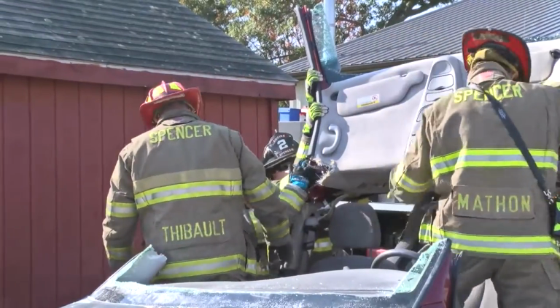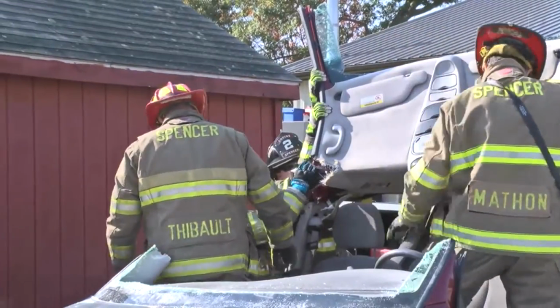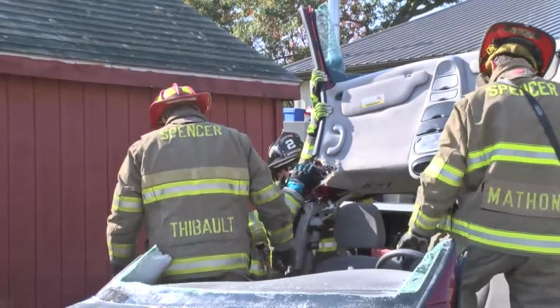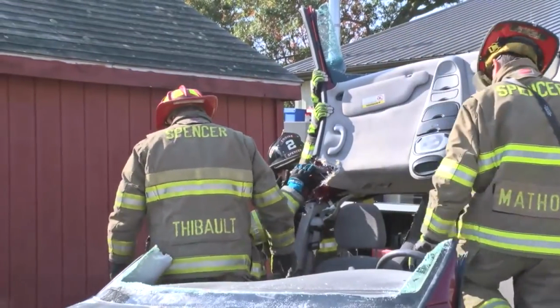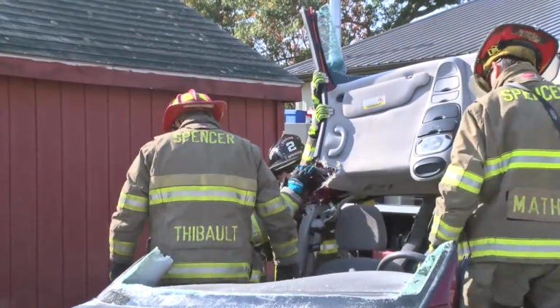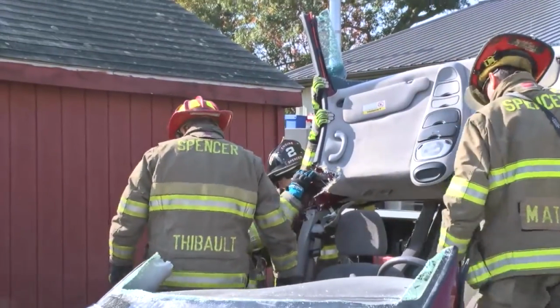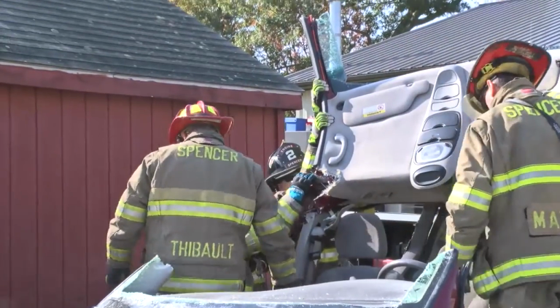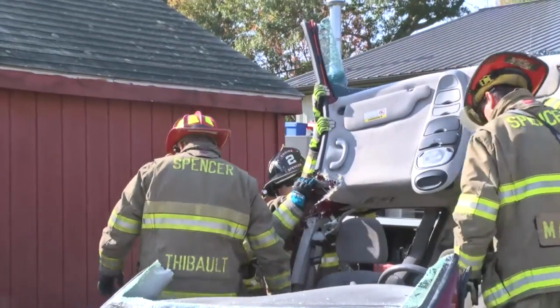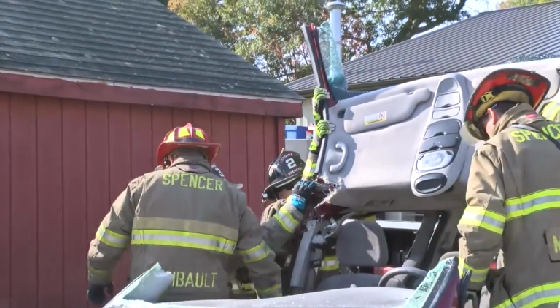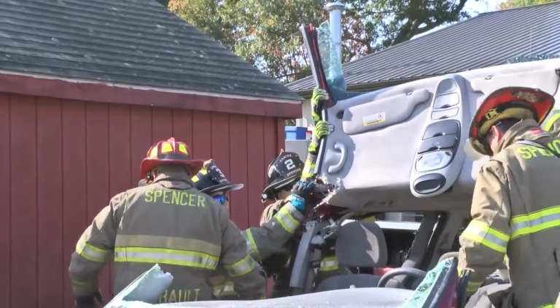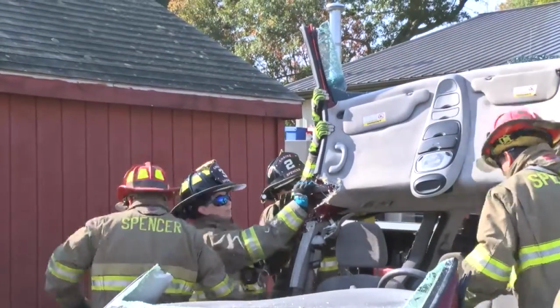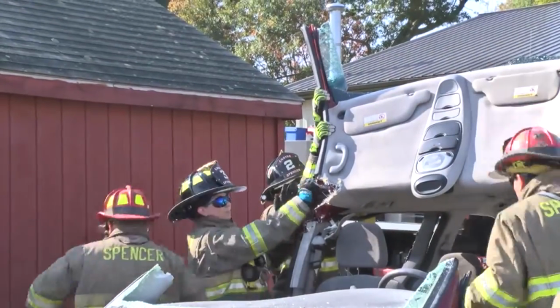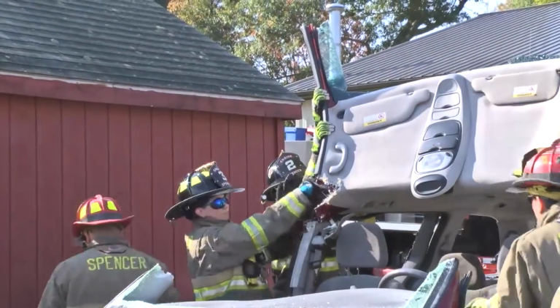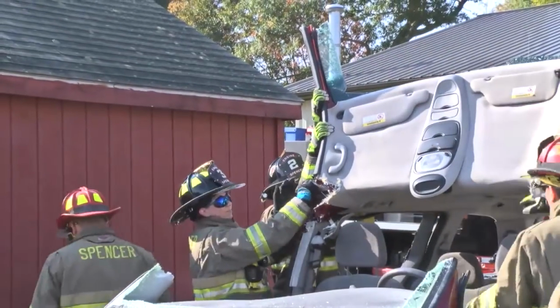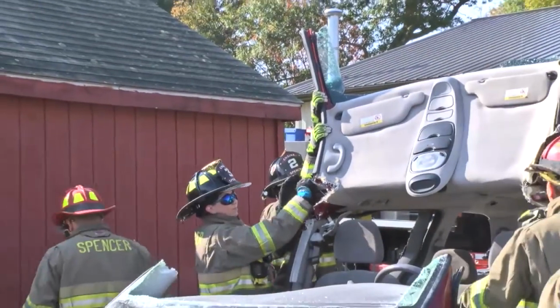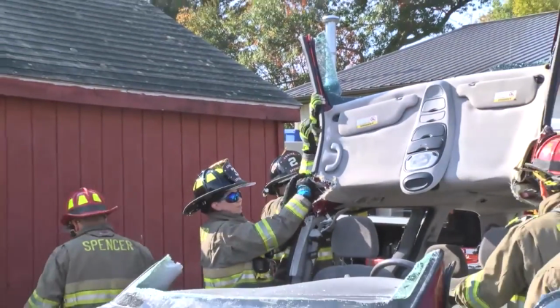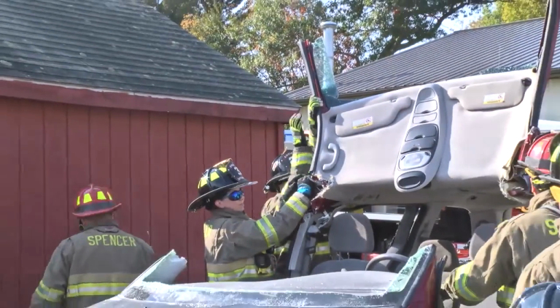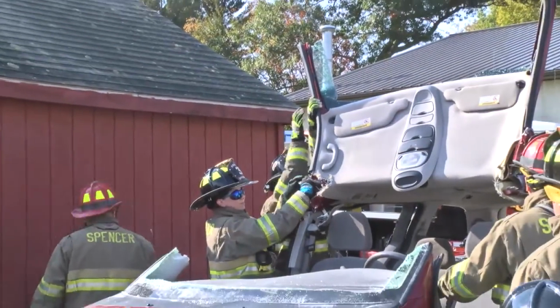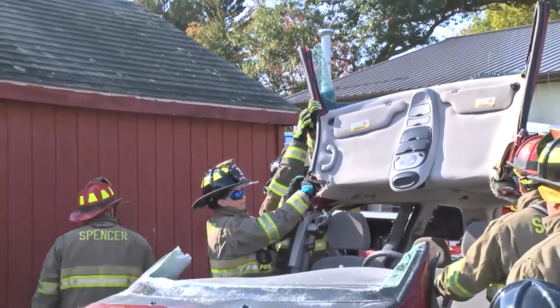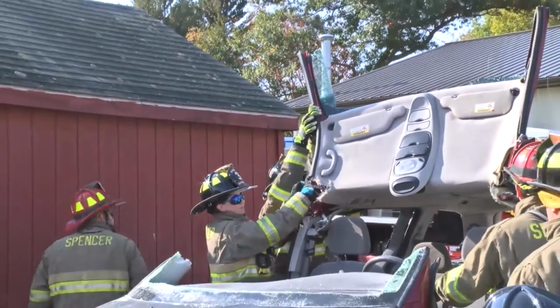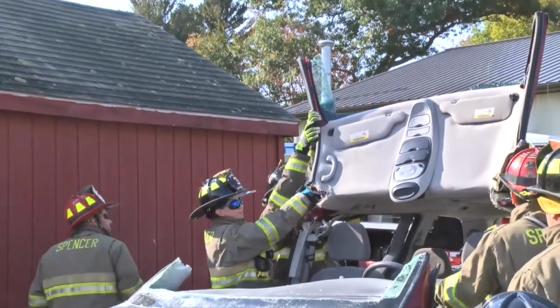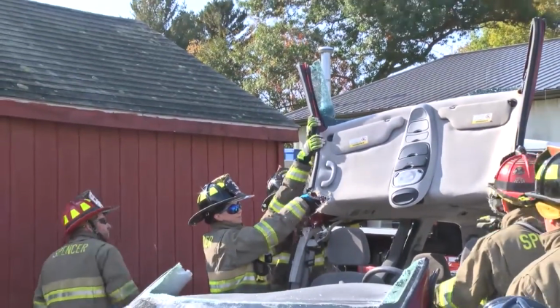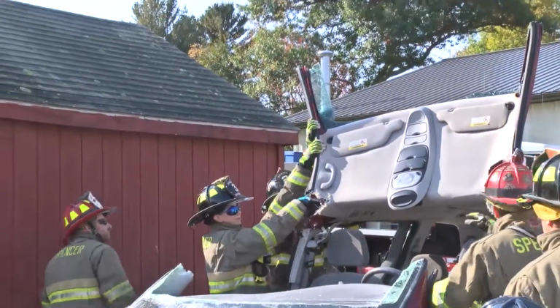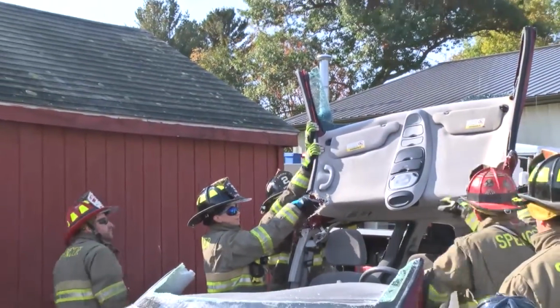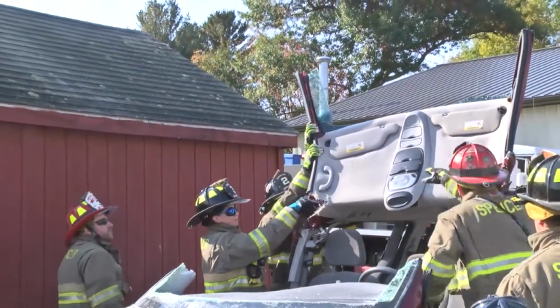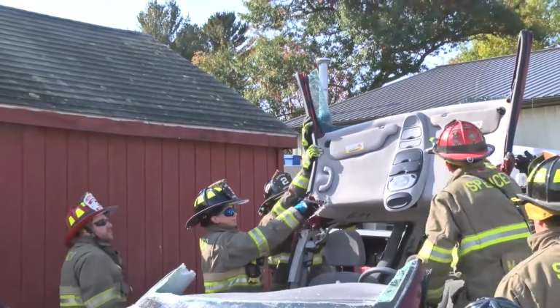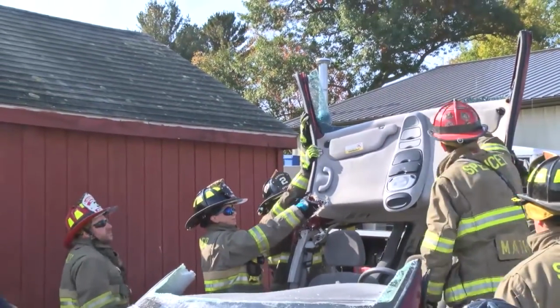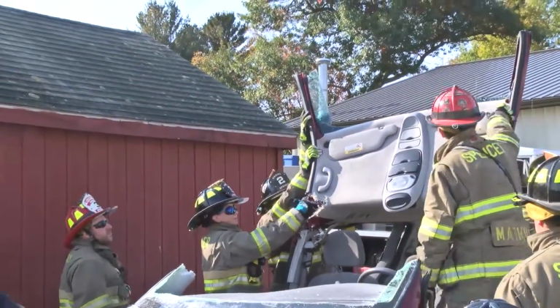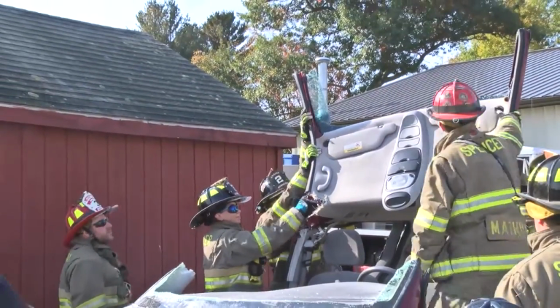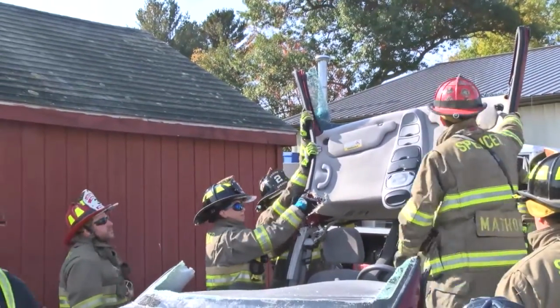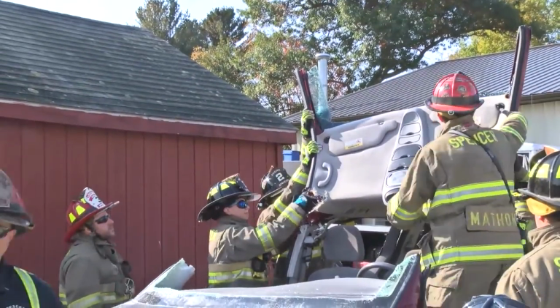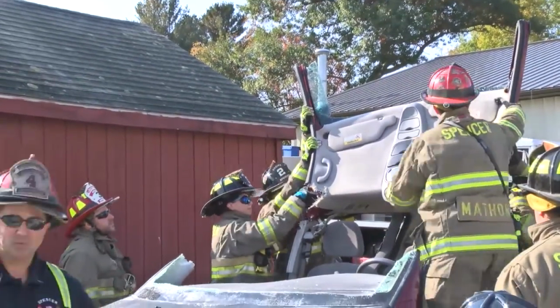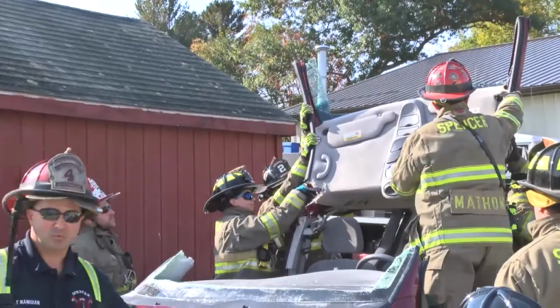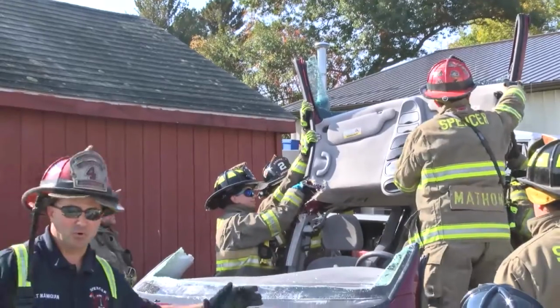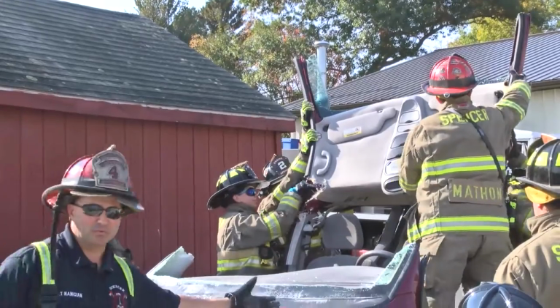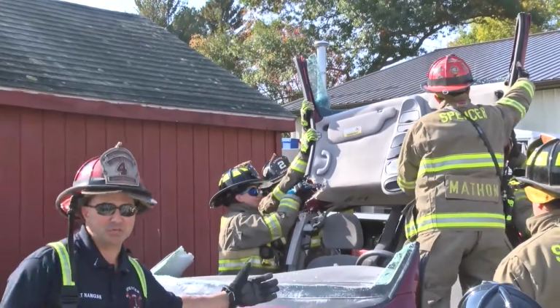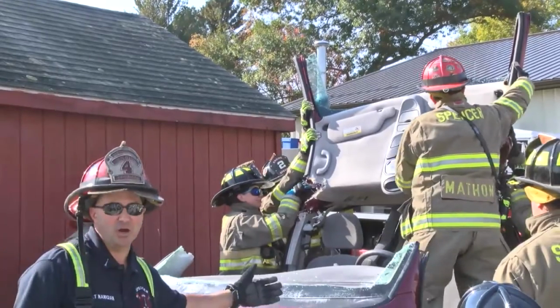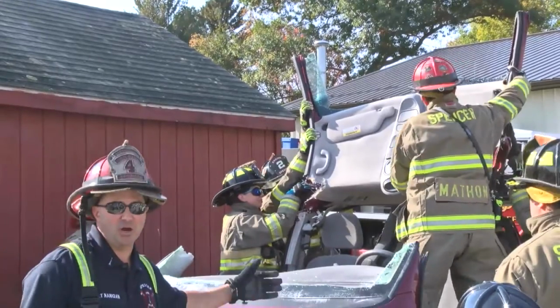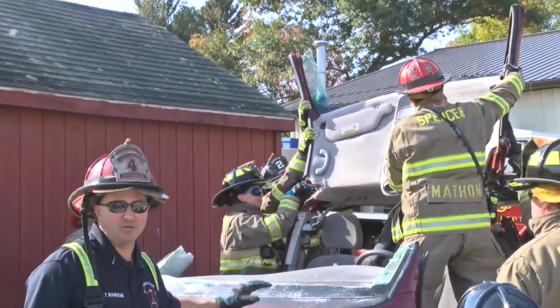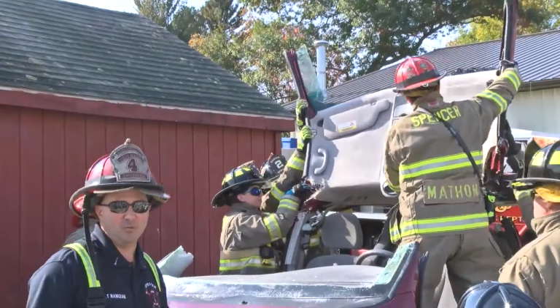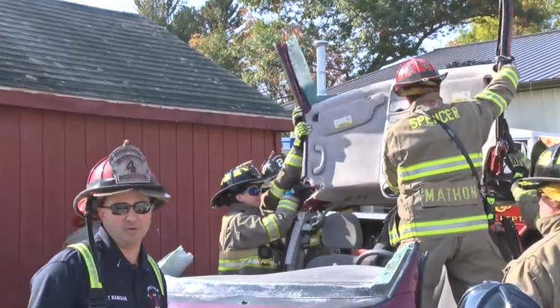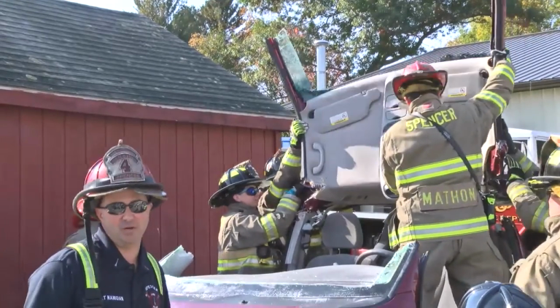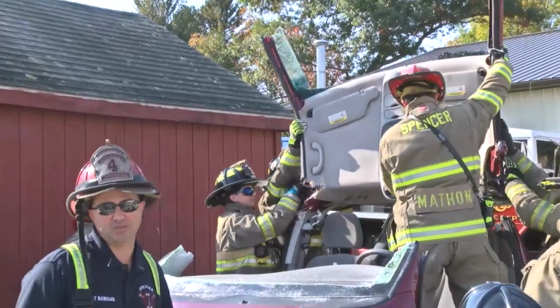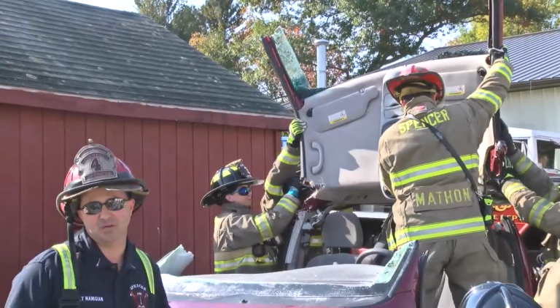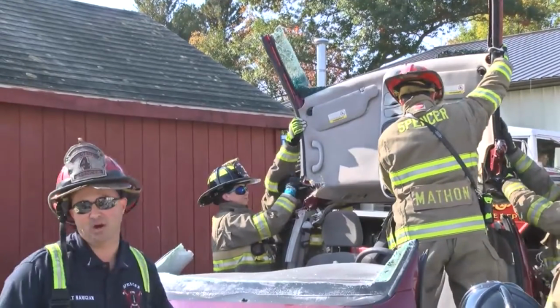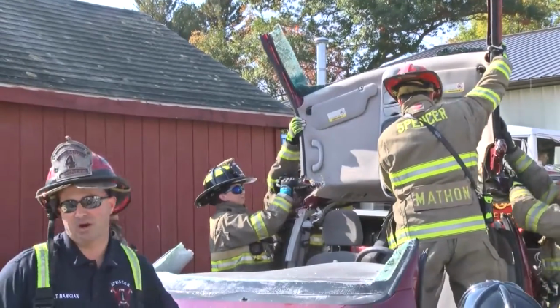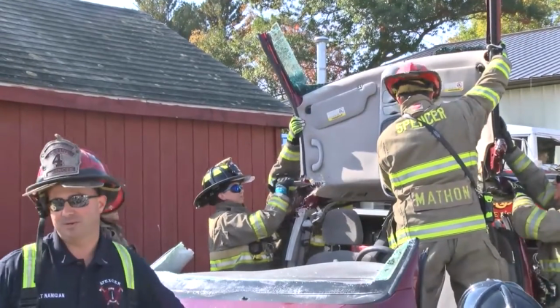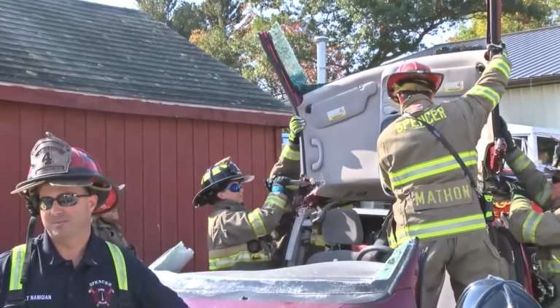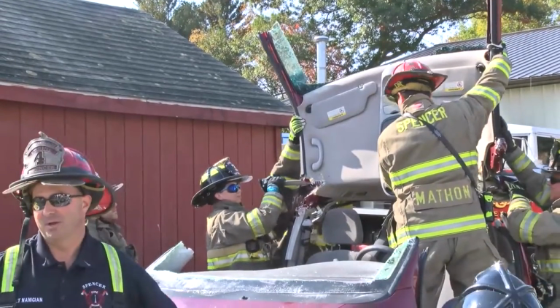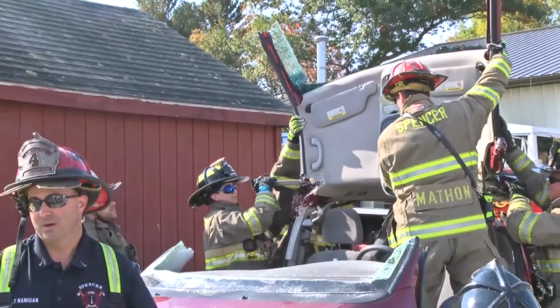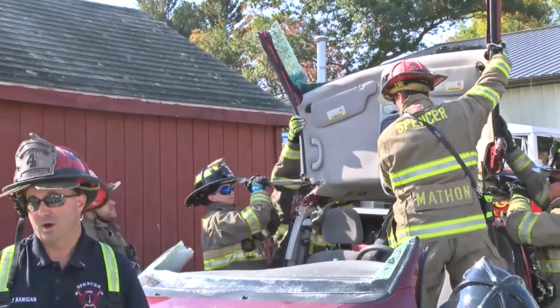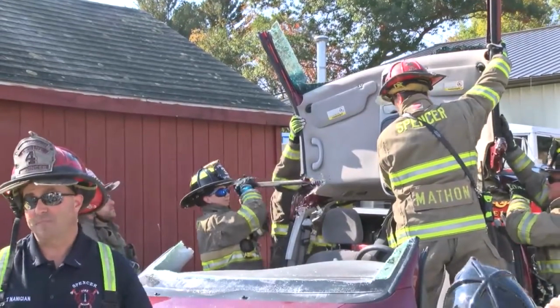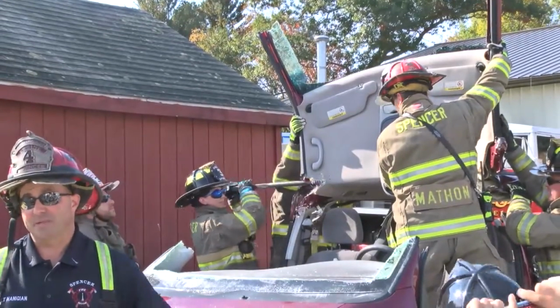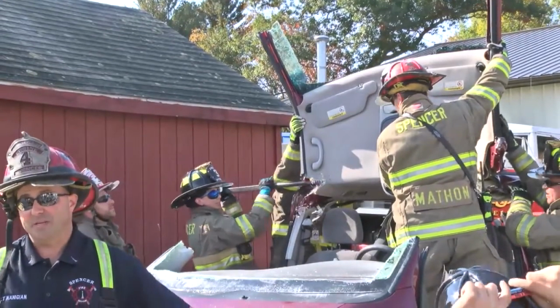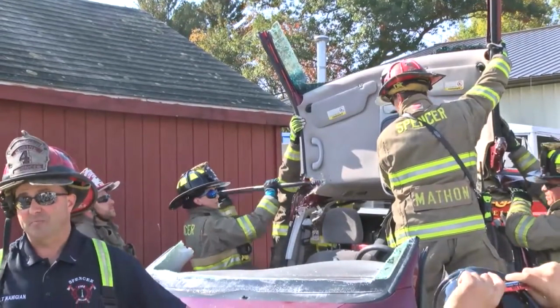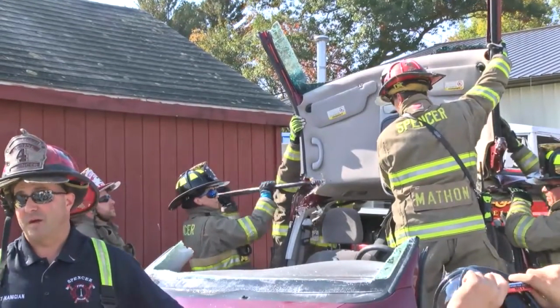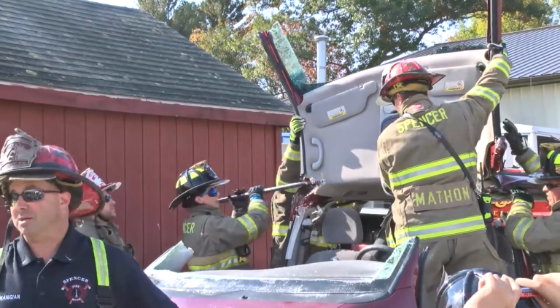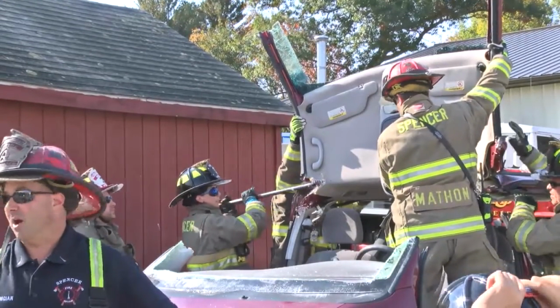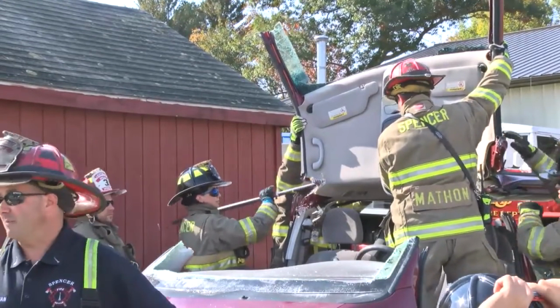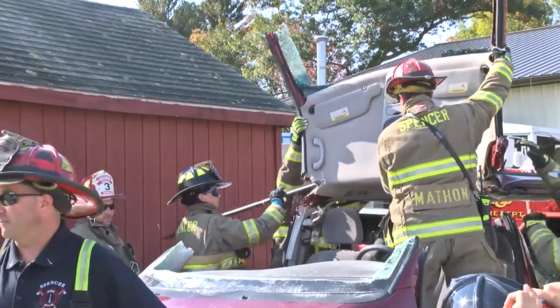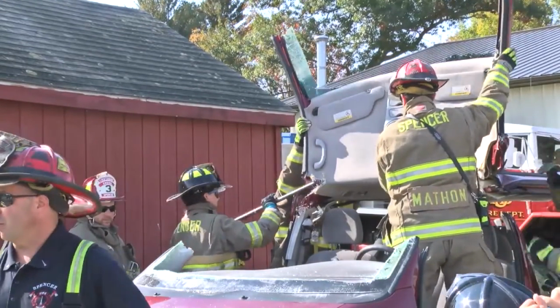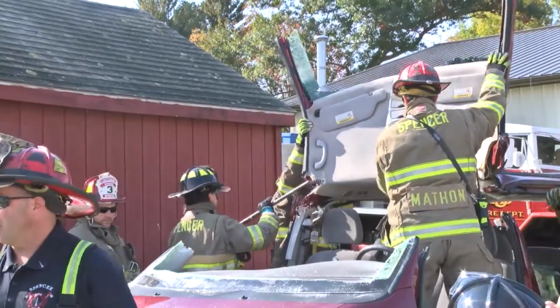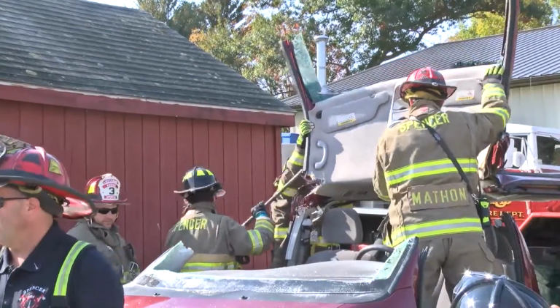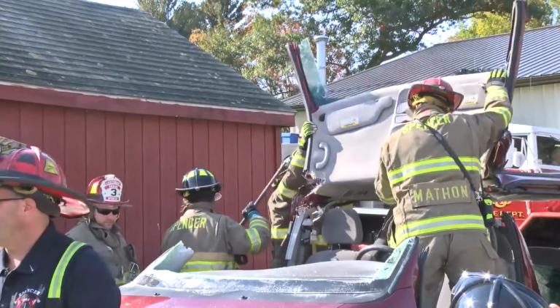The door's gone, the roof's gone, the door's gone — hopefully you've been gone for a while.